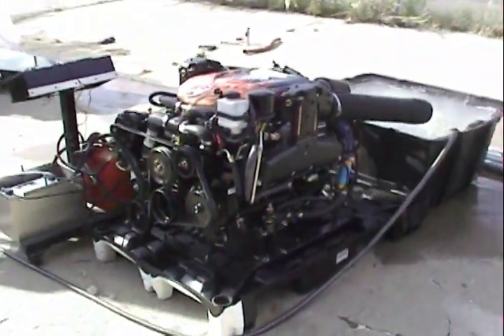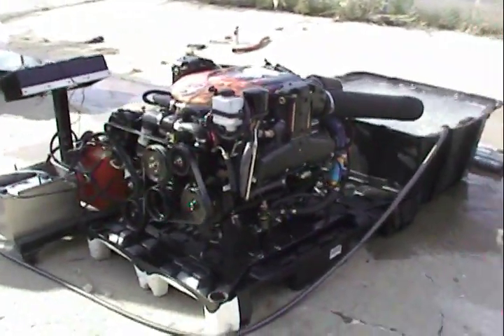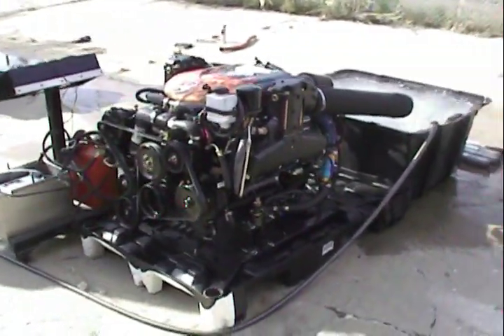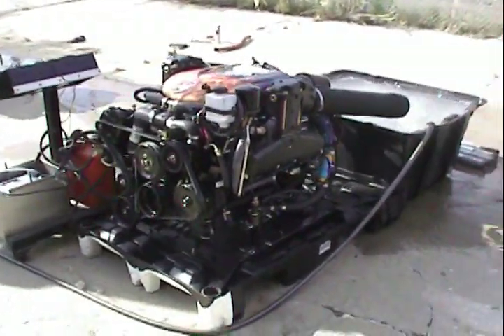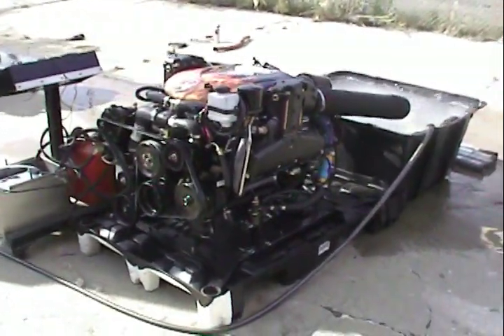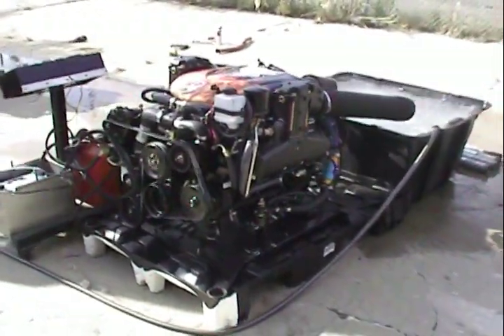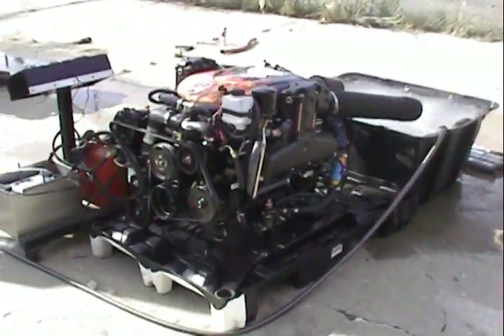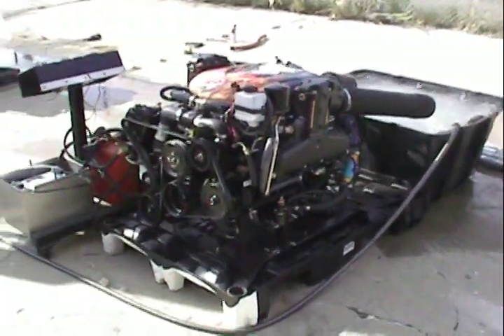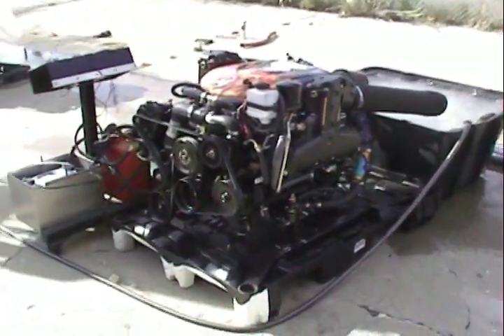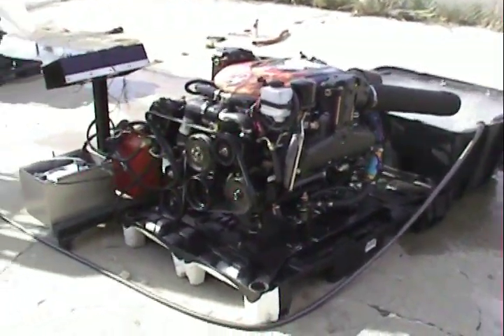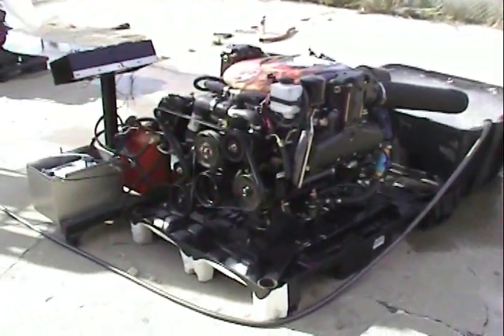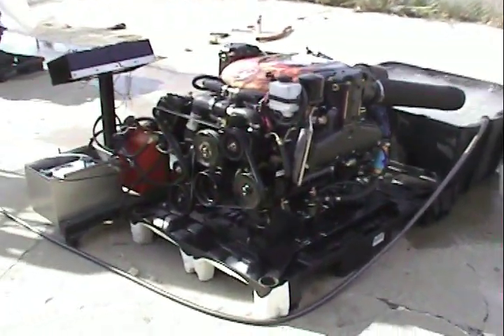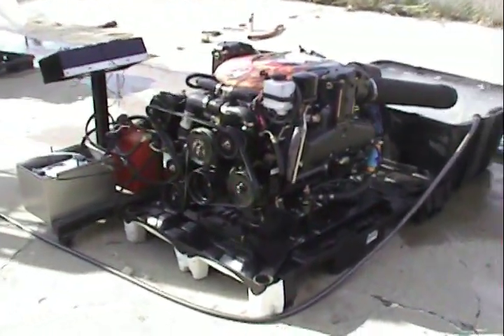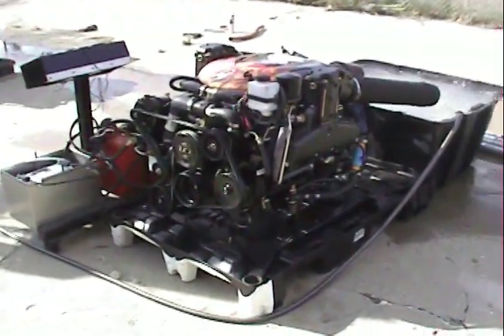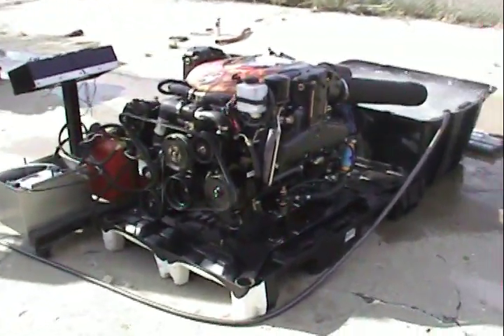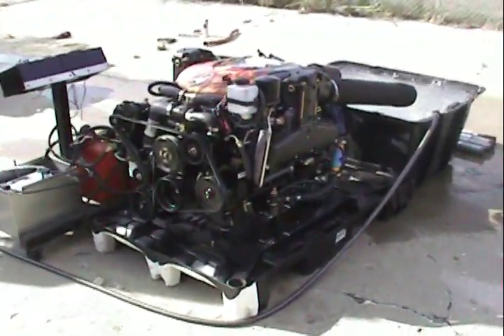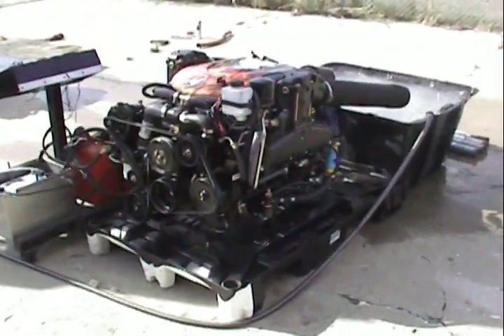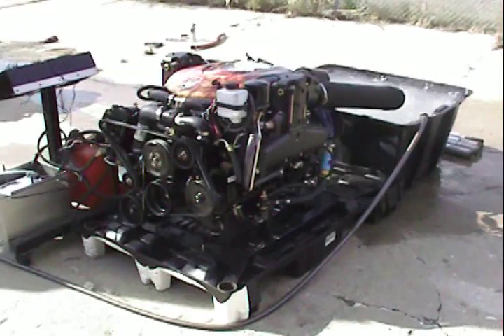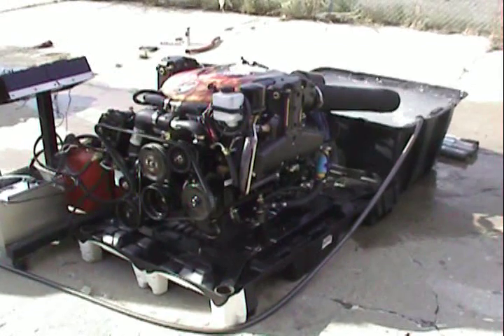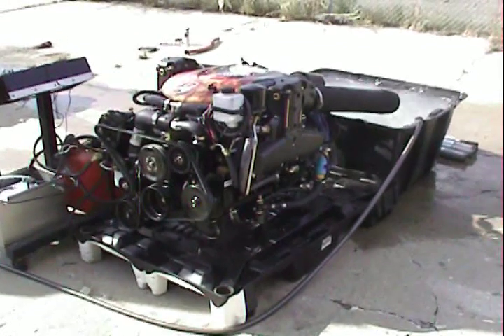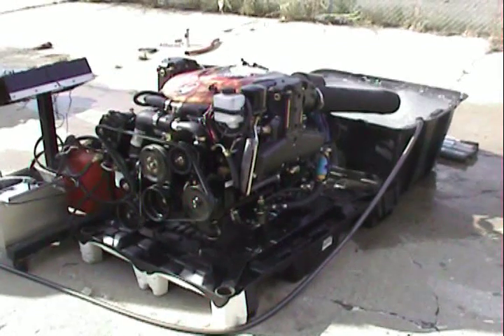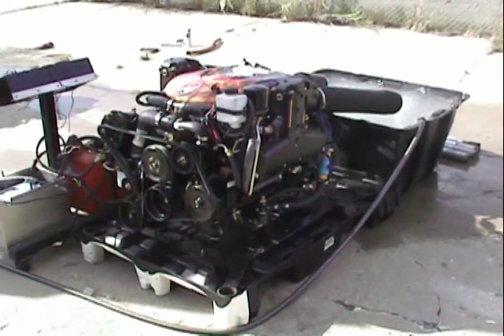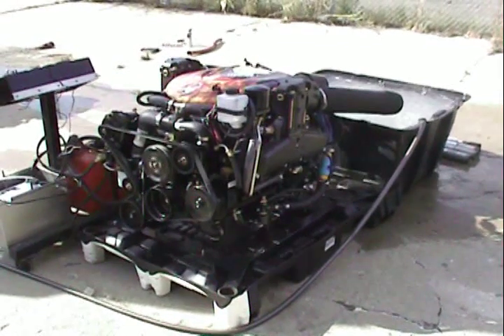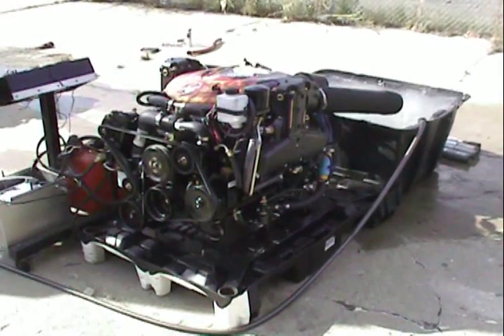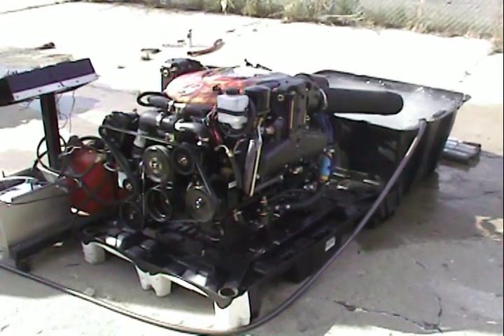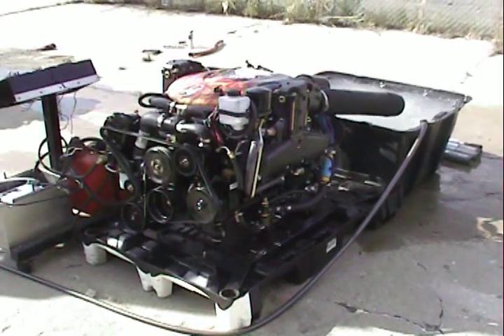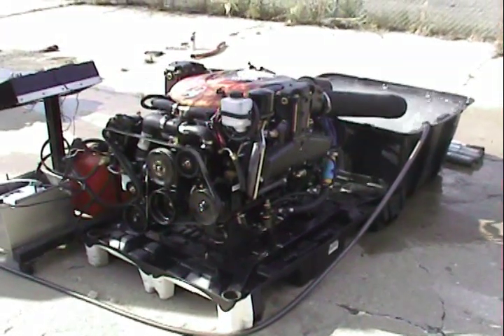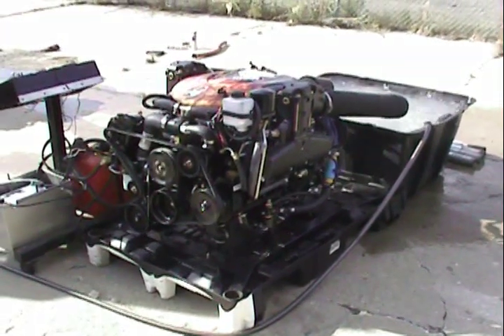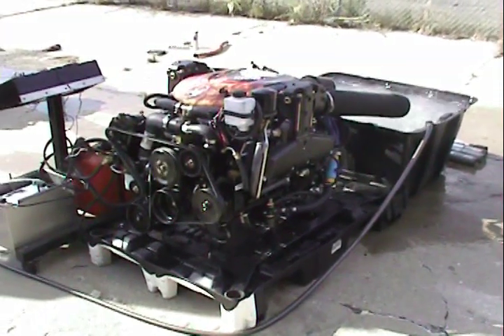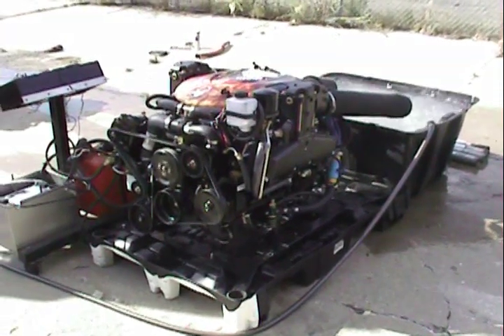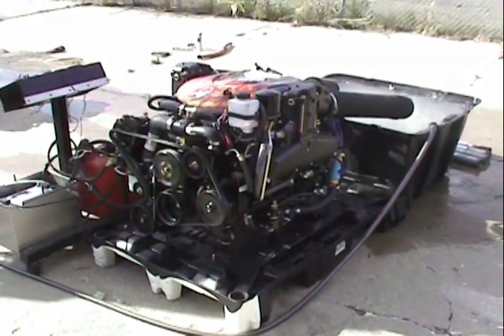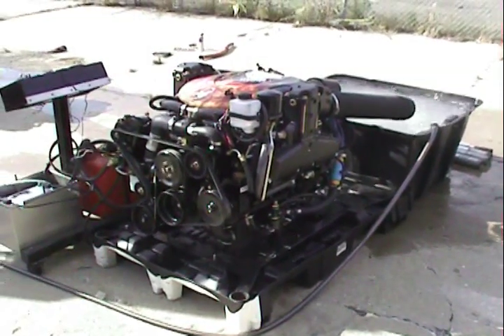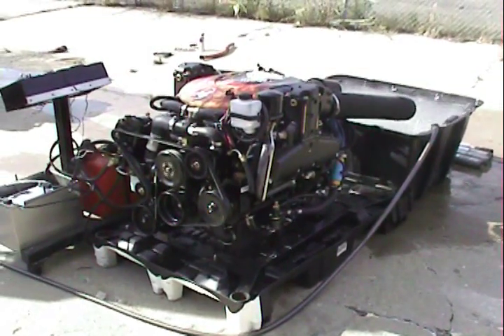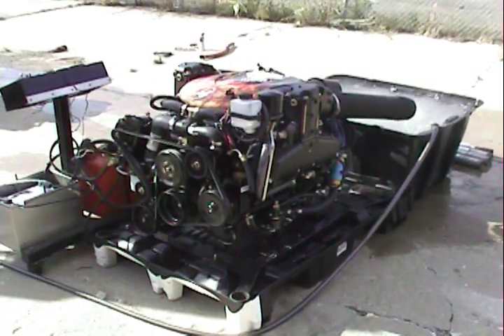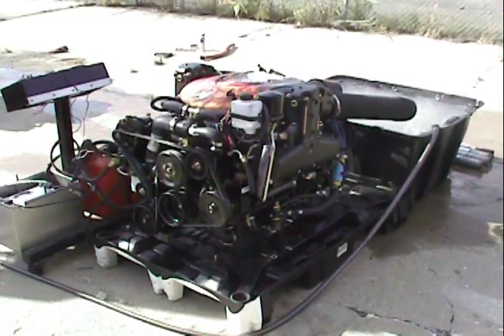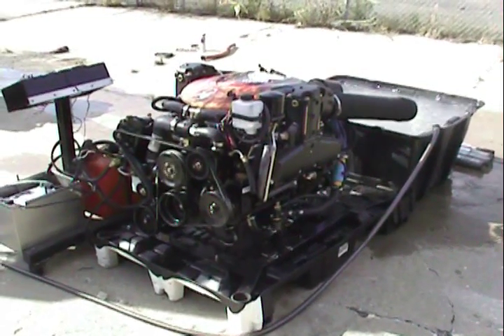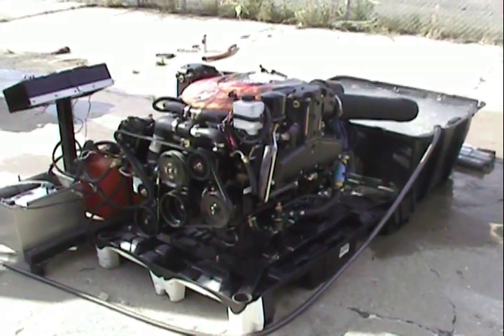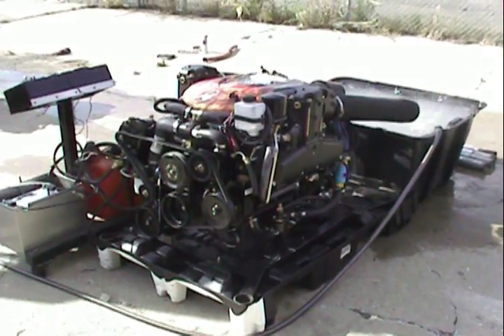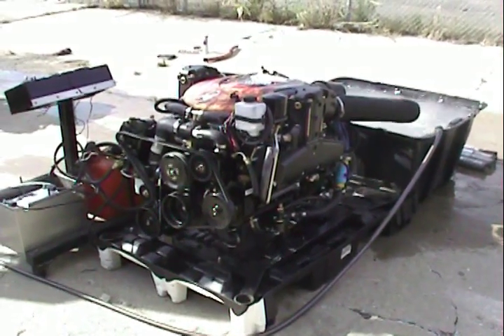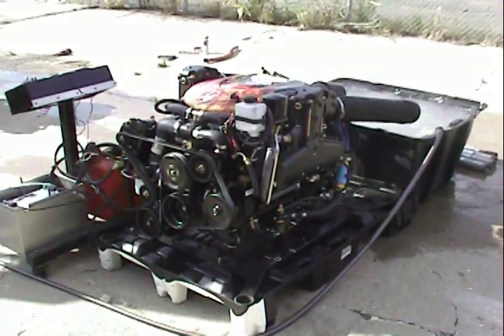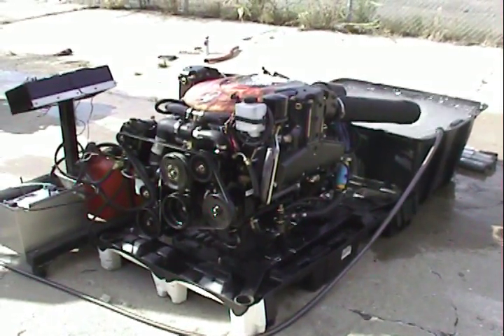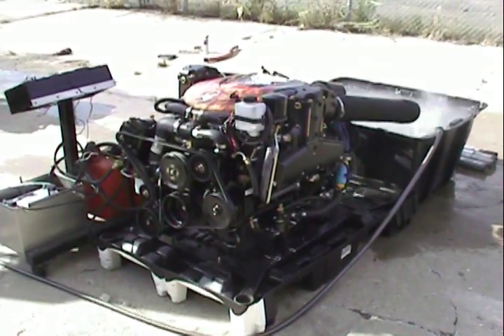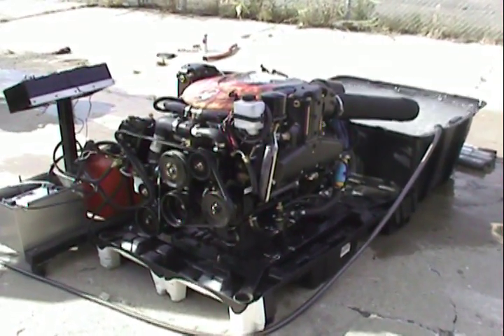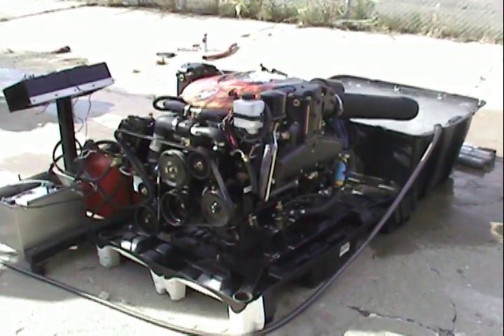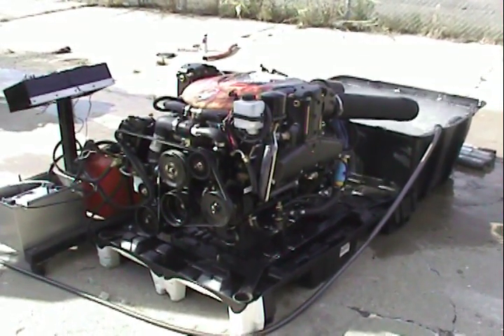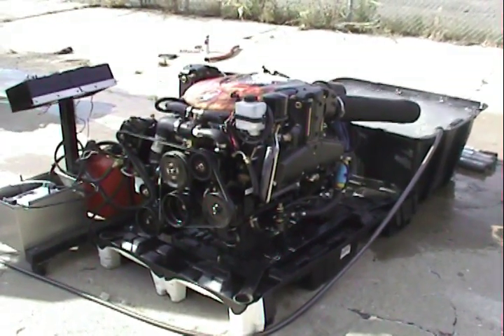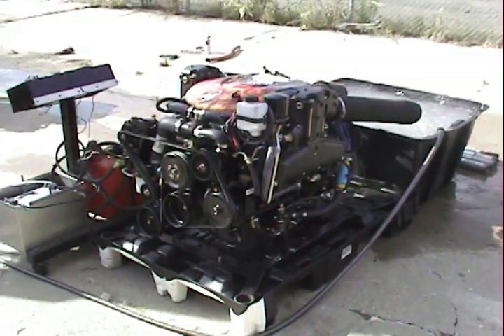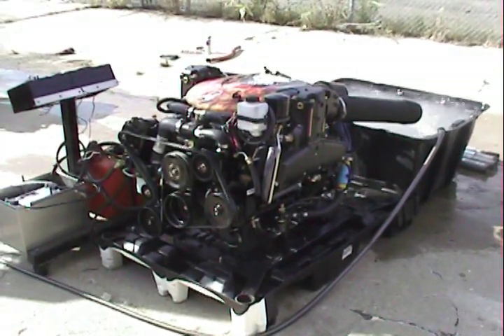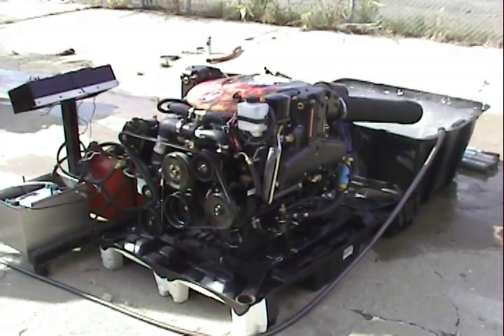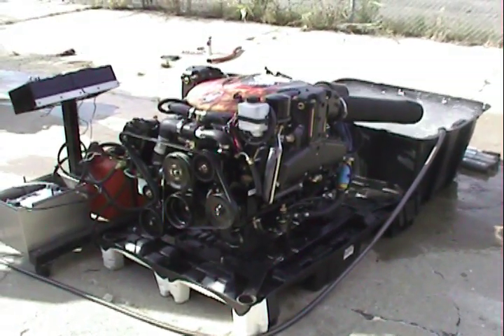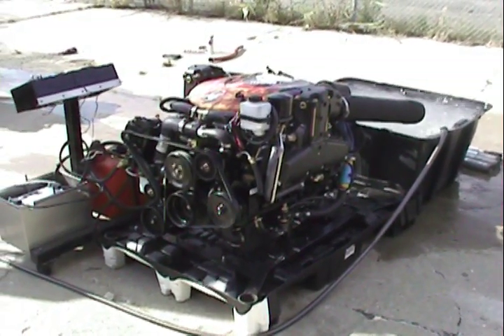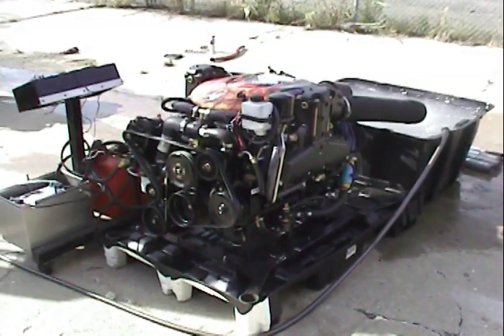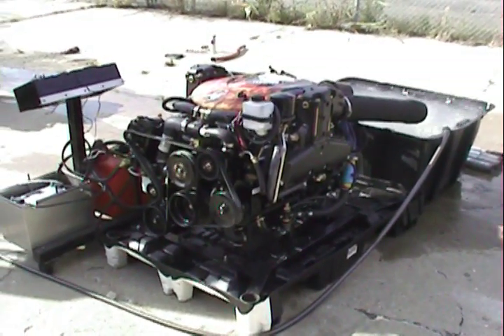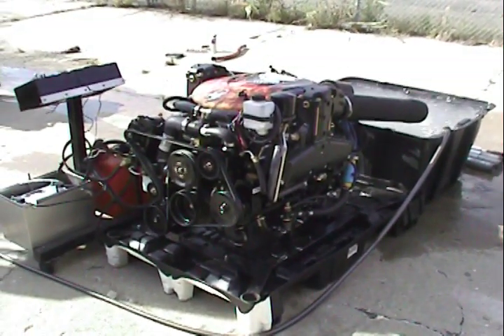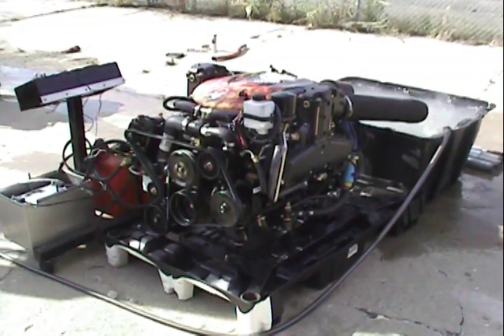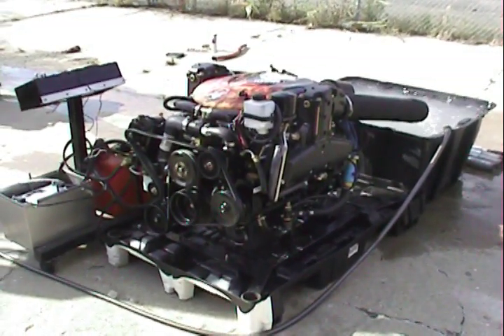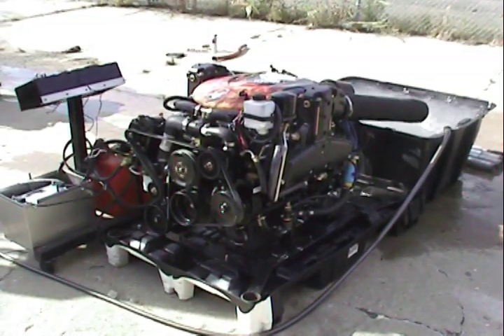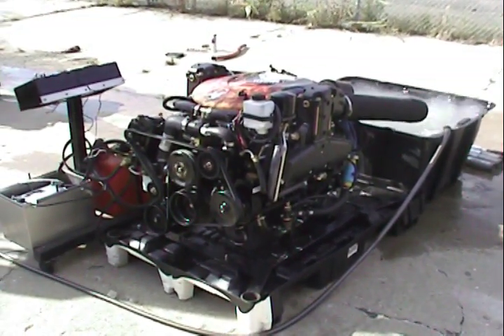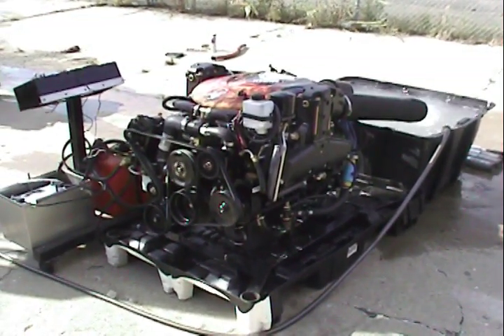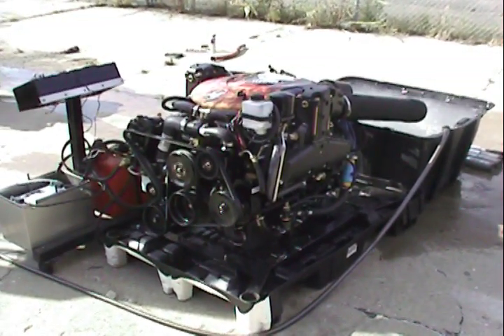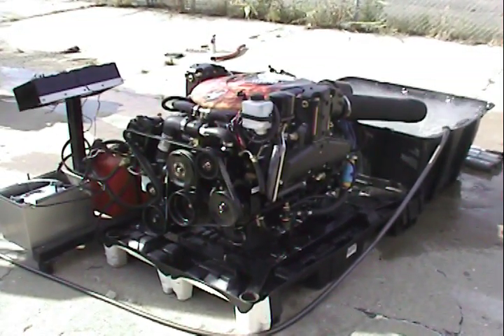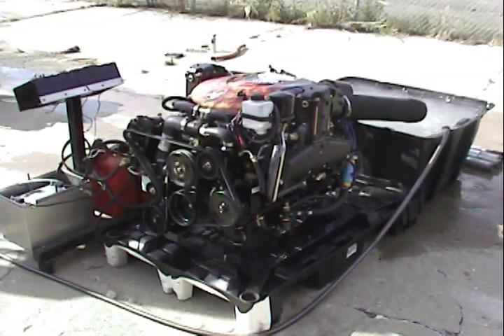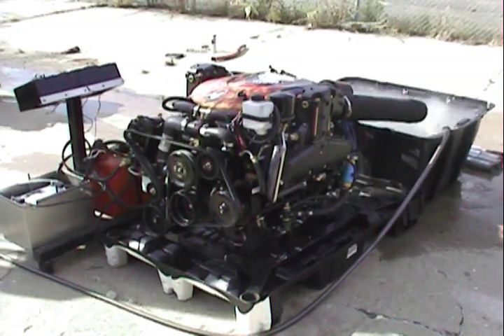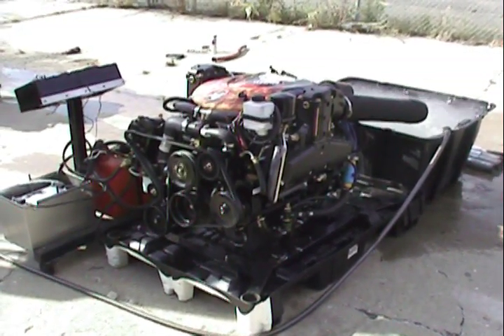This engine is in stock and it is the coolest small block Chevy I've ever seen. Thanks again and have a great day.